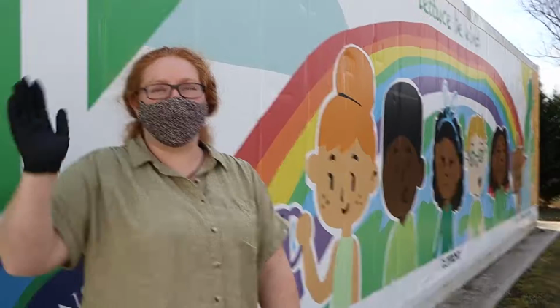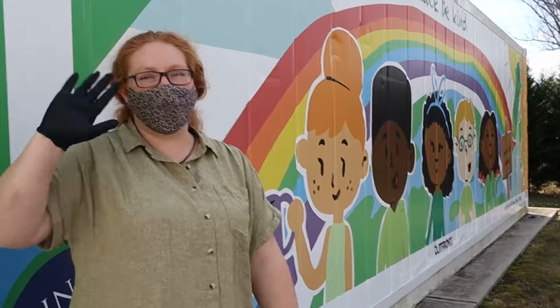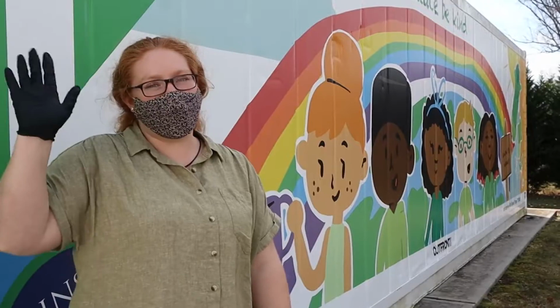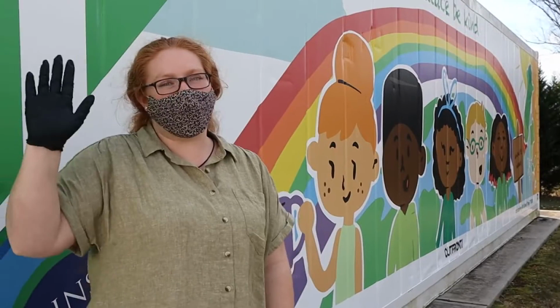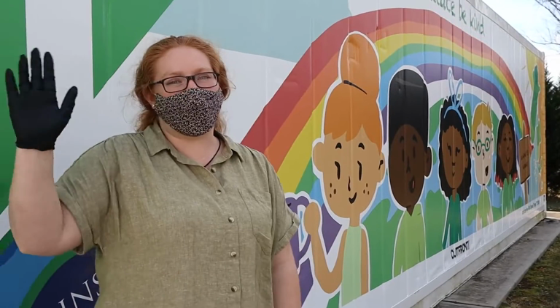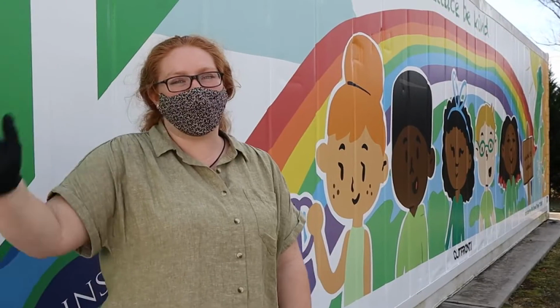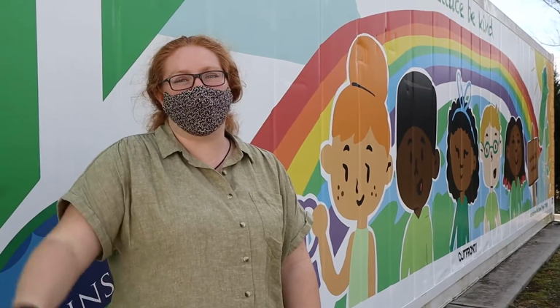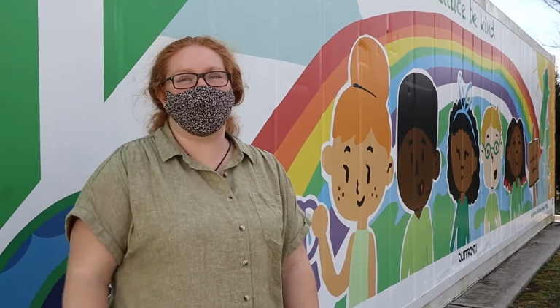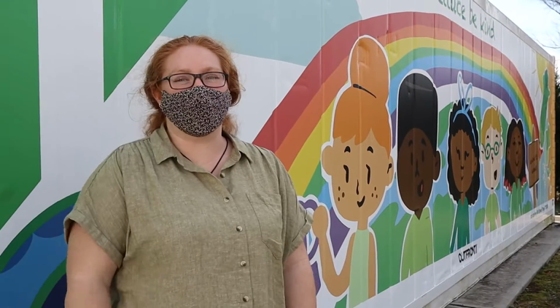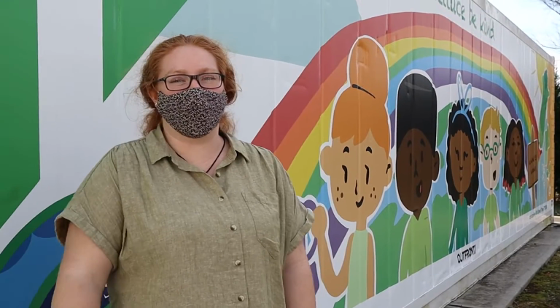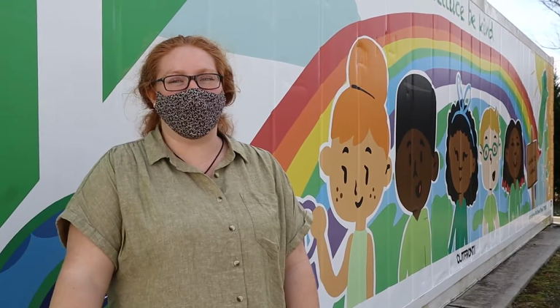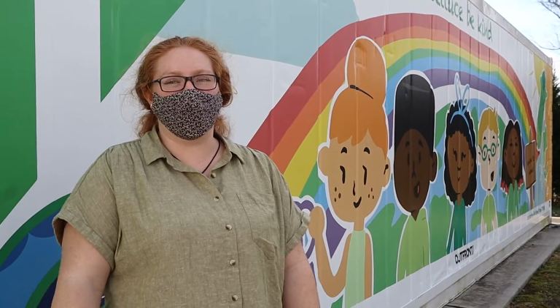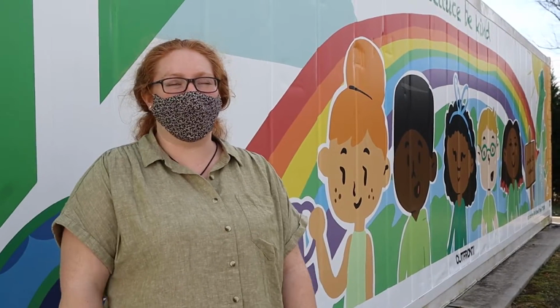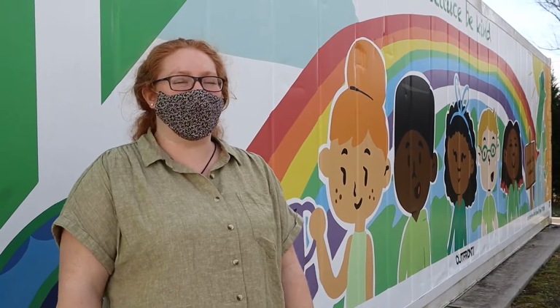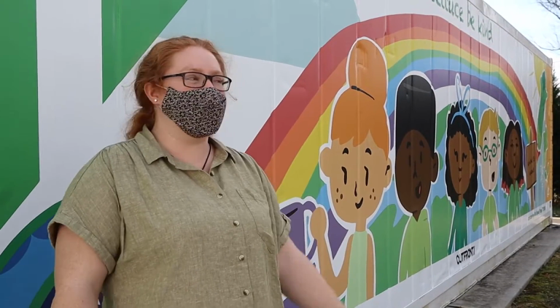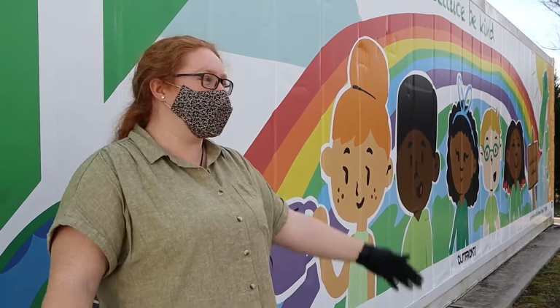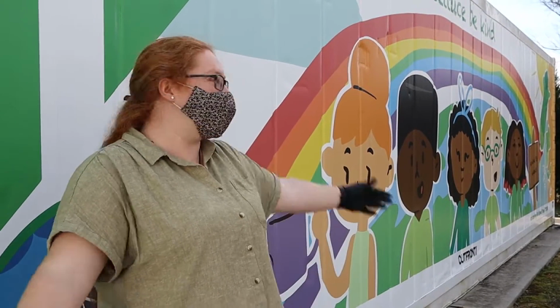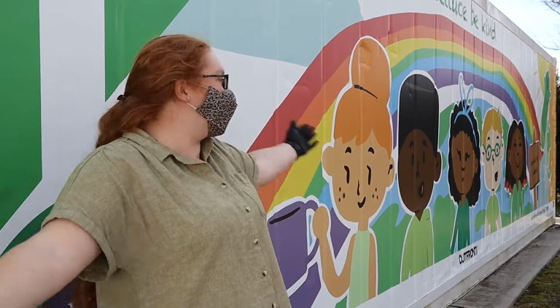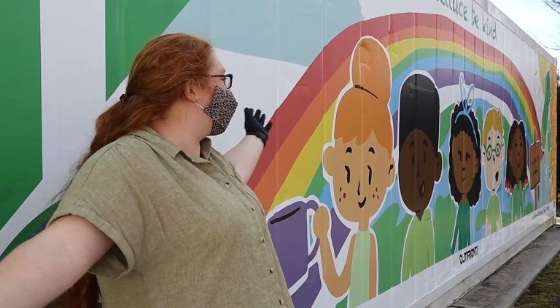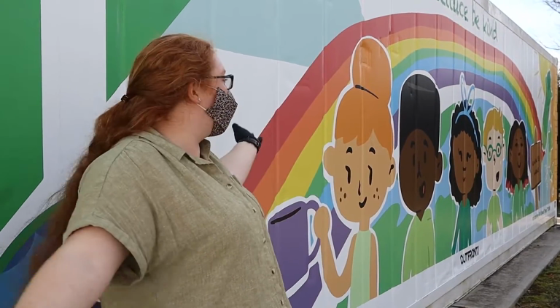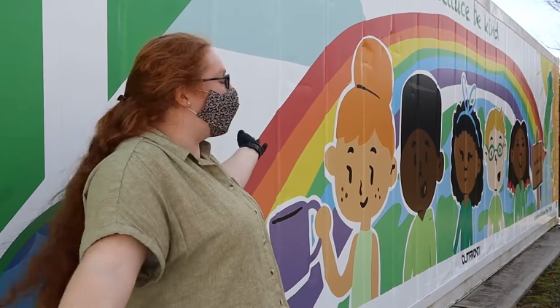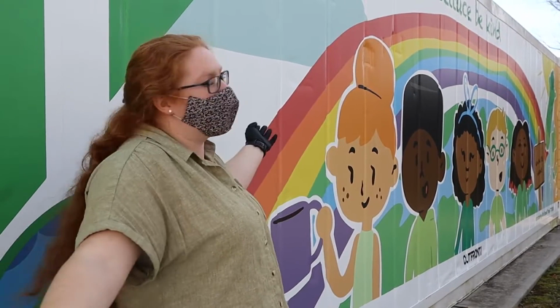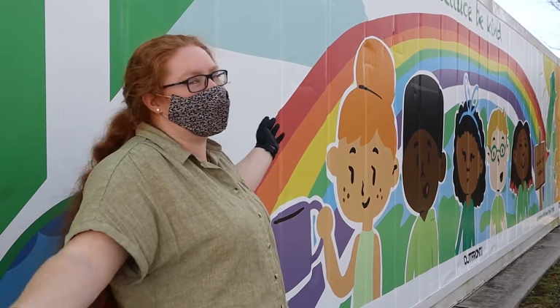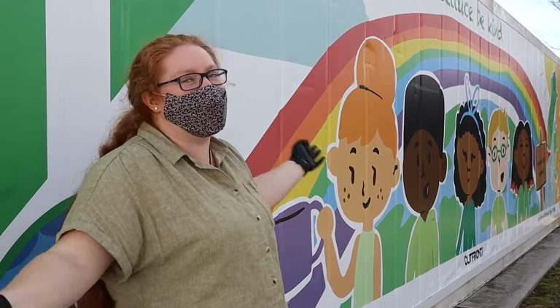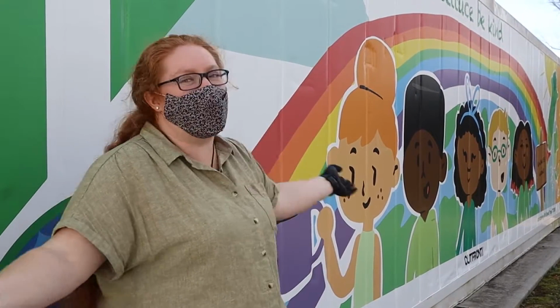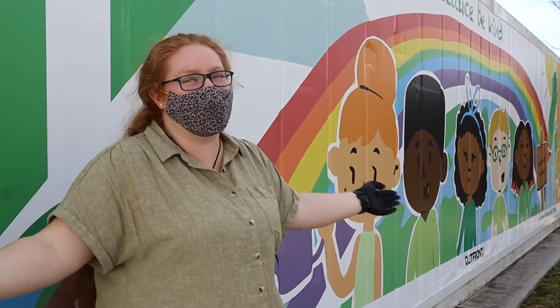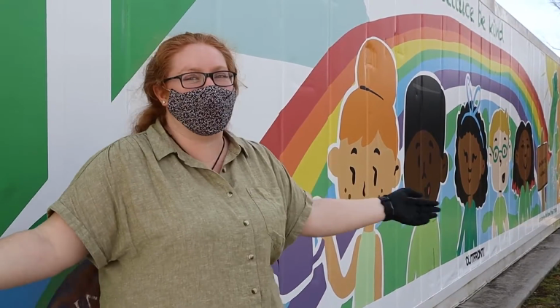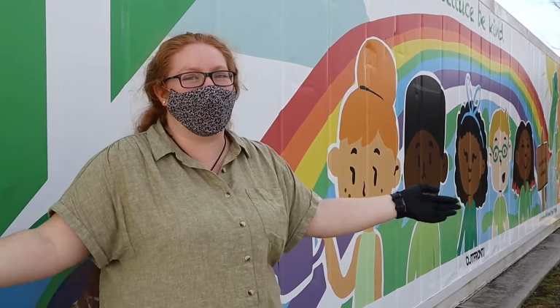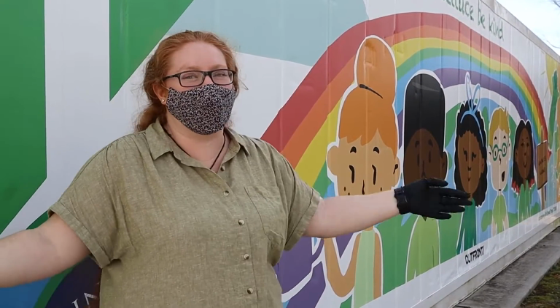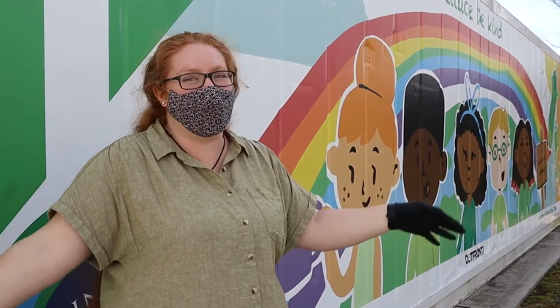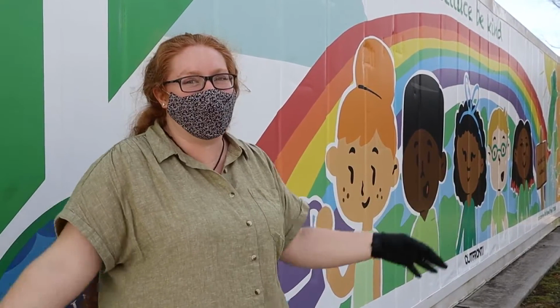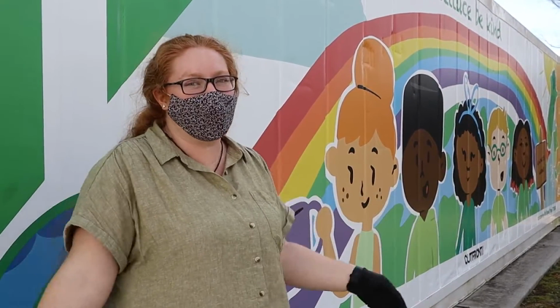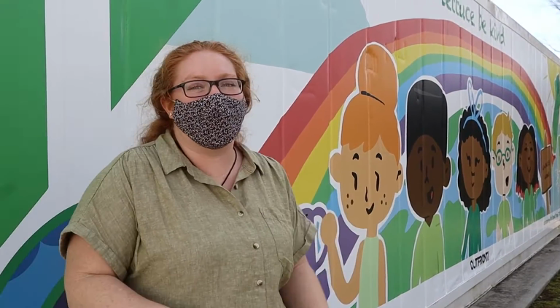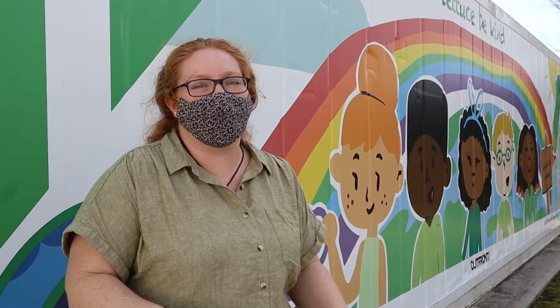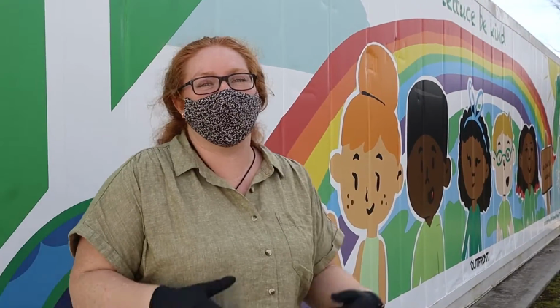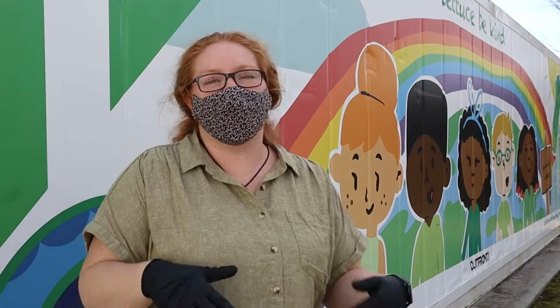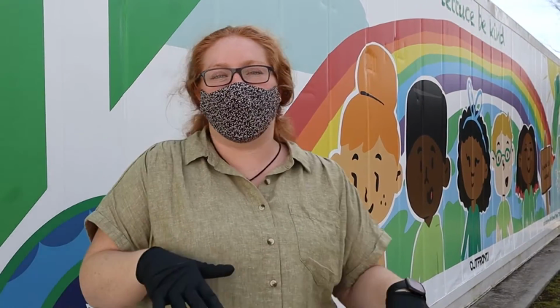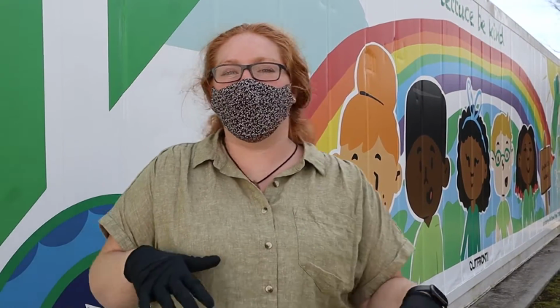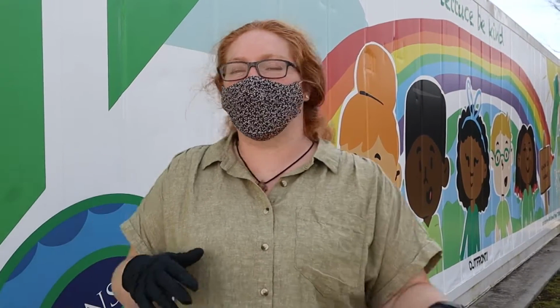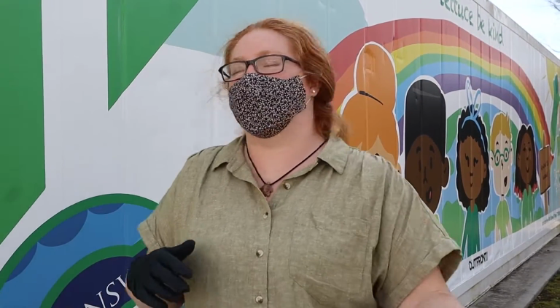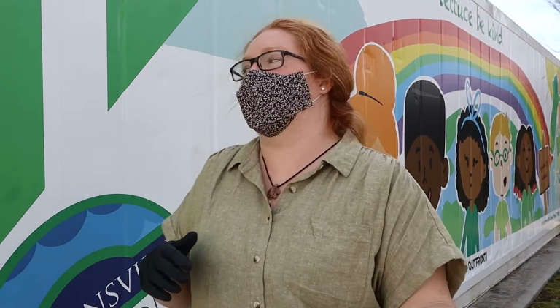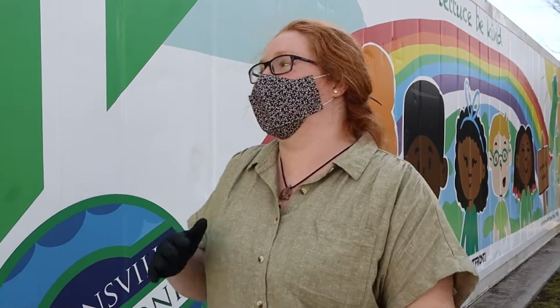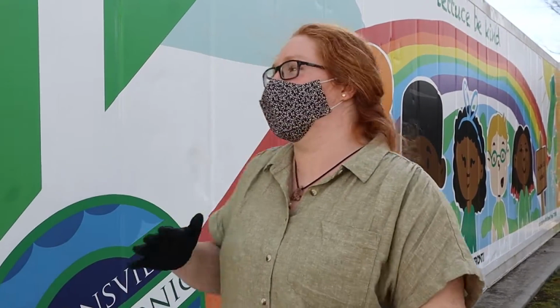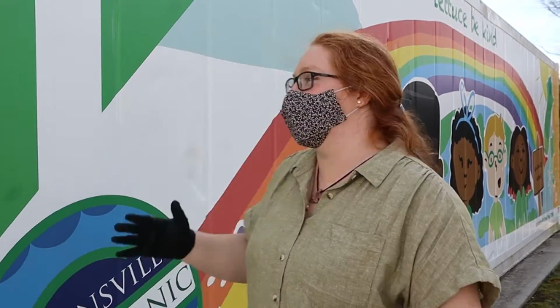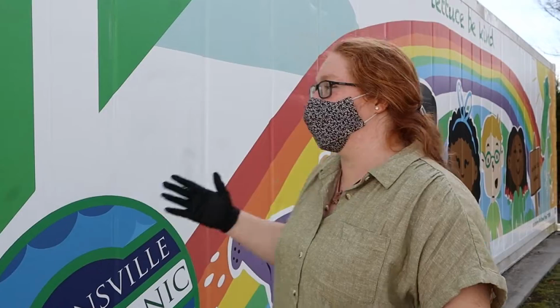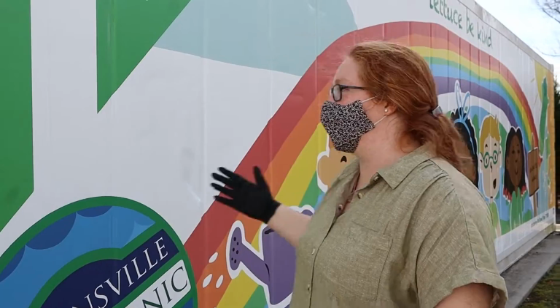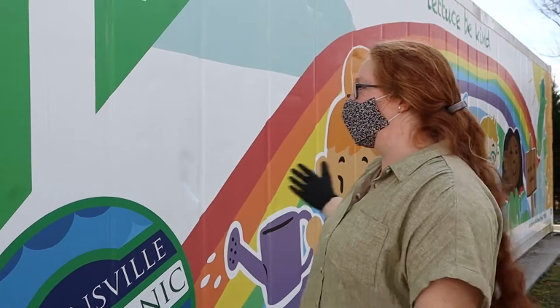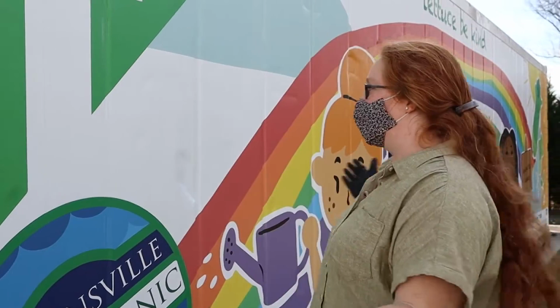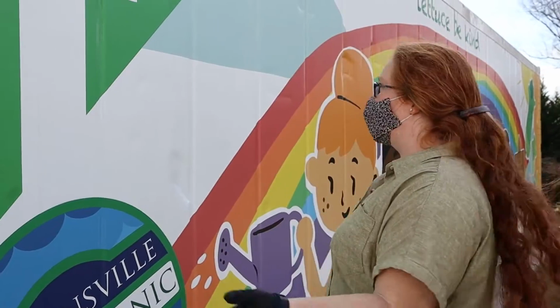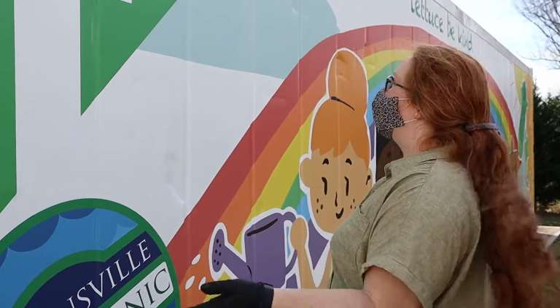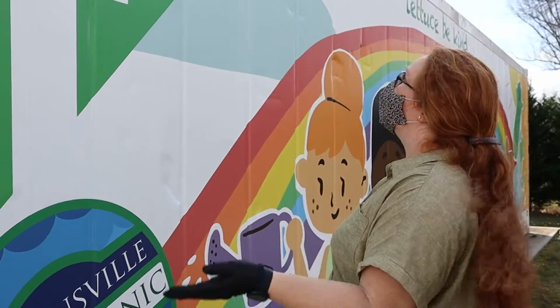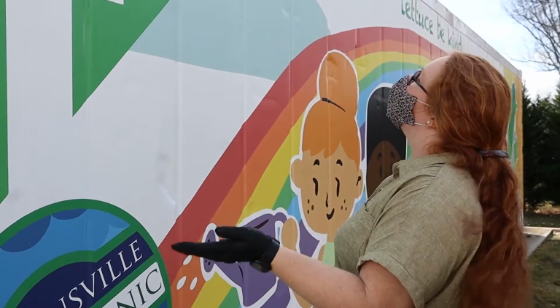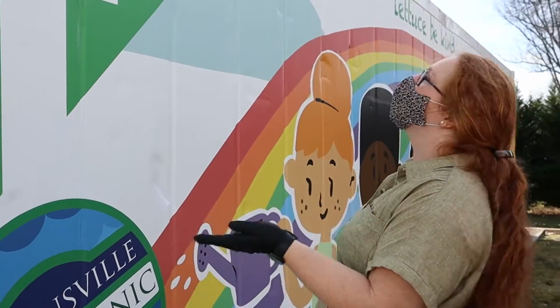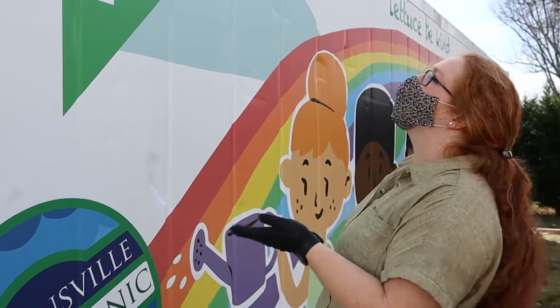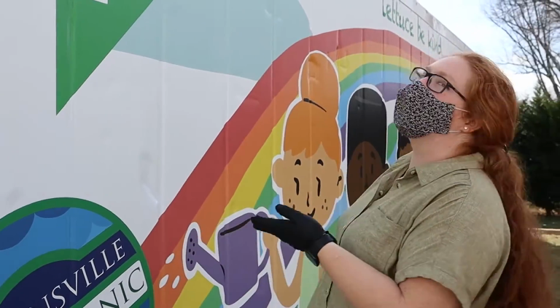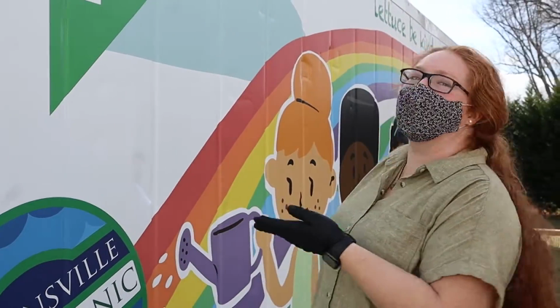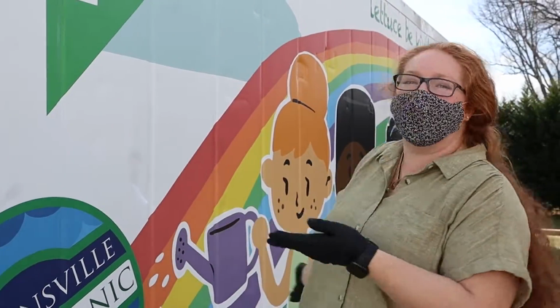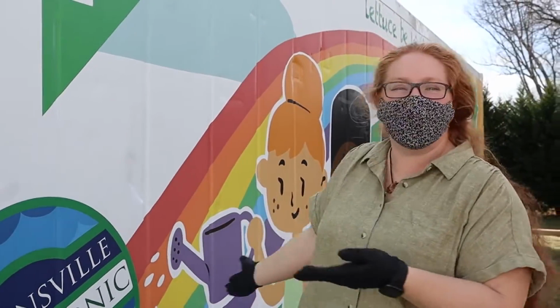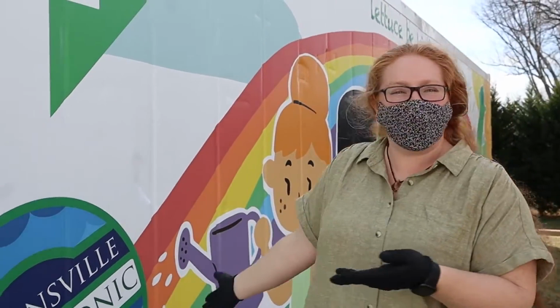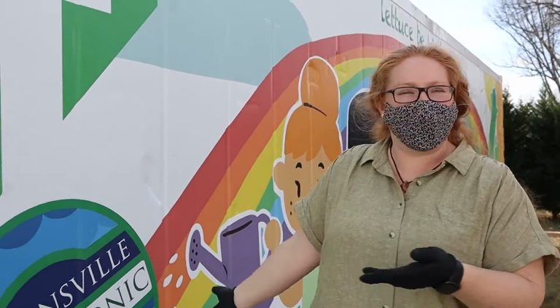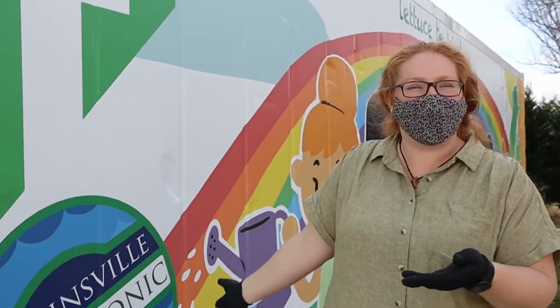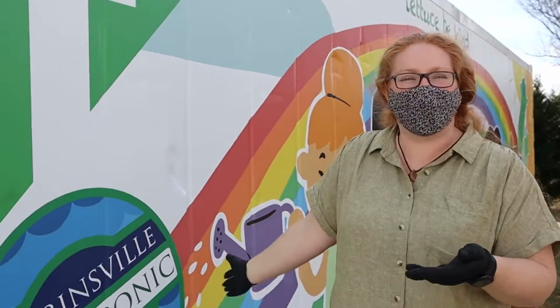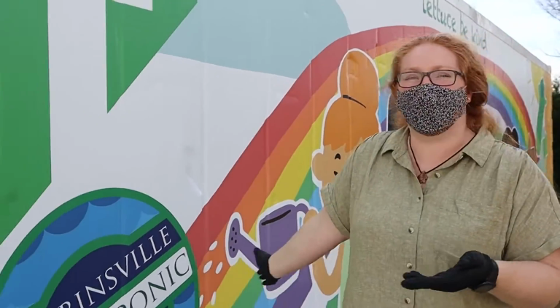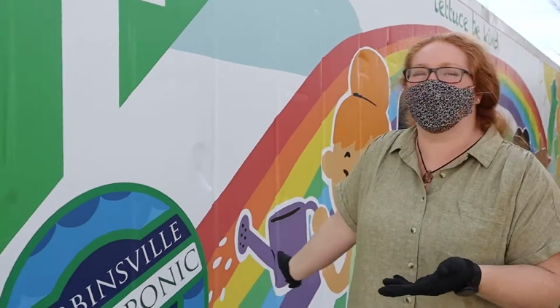Hi everybody, my name is Bob and this is the Robbinsville Hydroponic Farm. As you can tell, the farm is literally a shipping container.